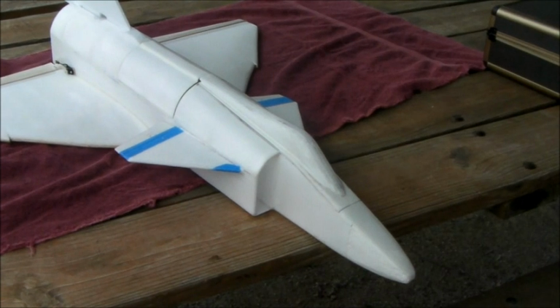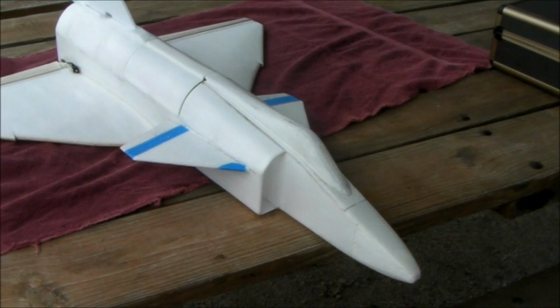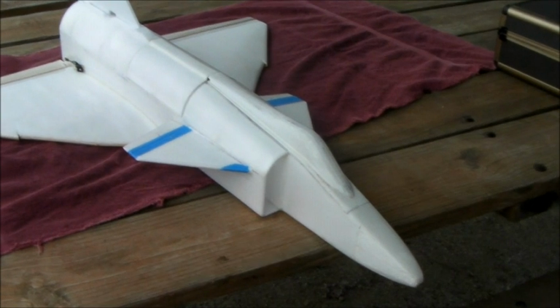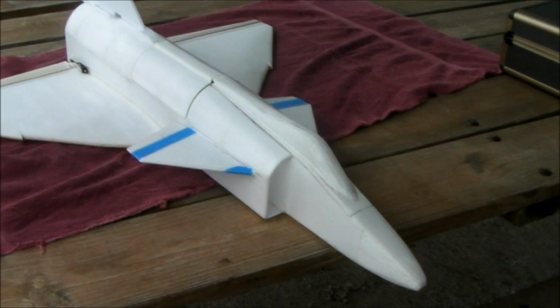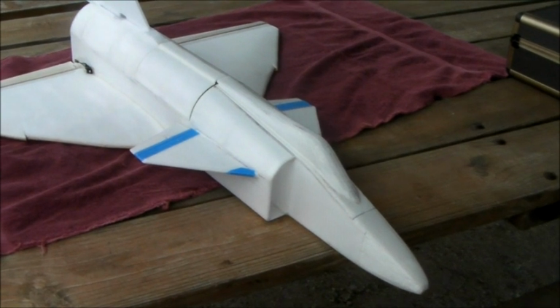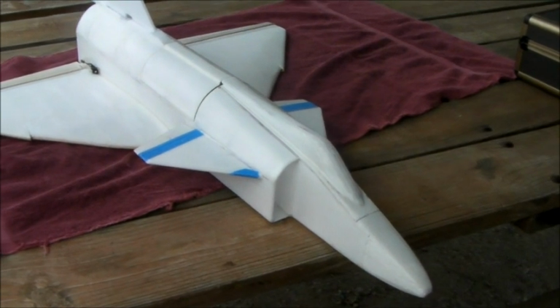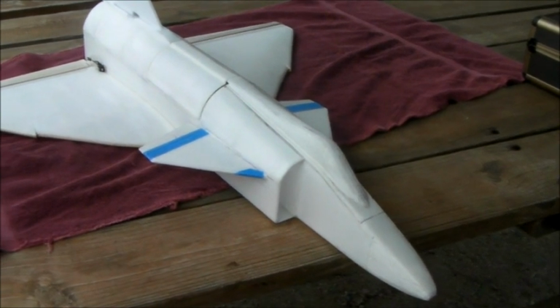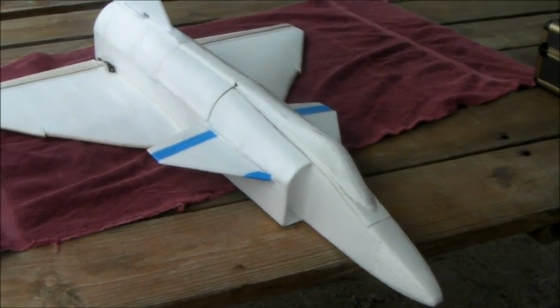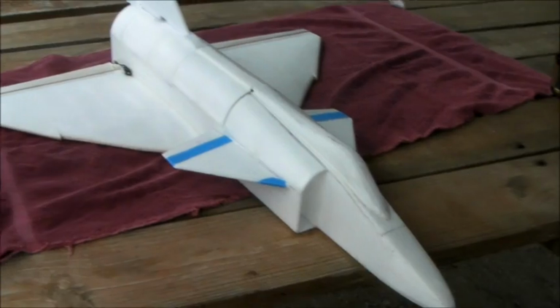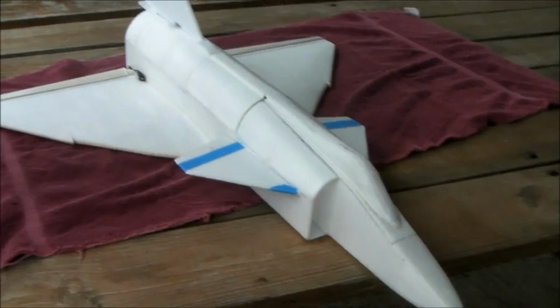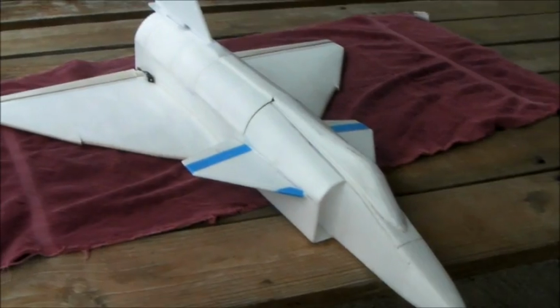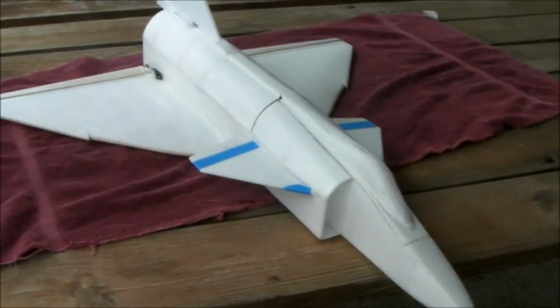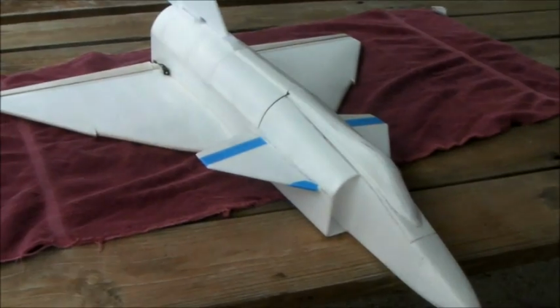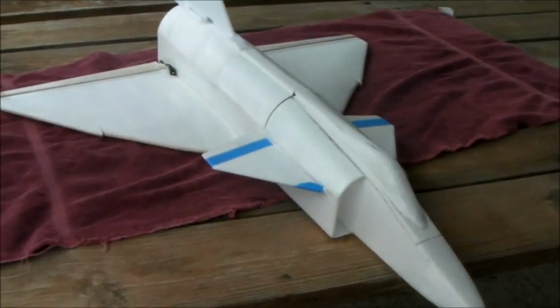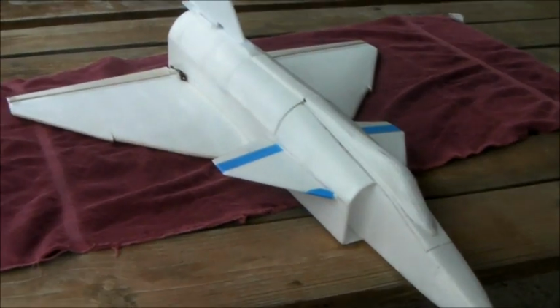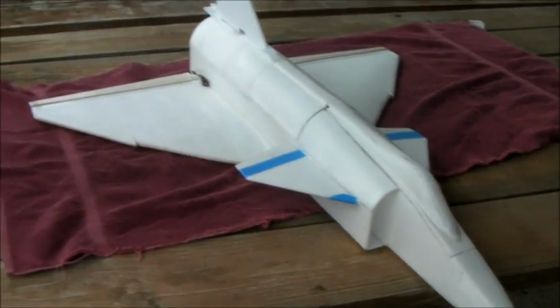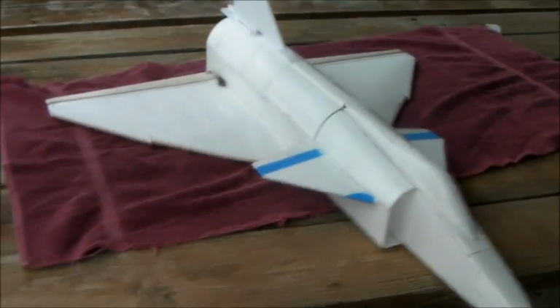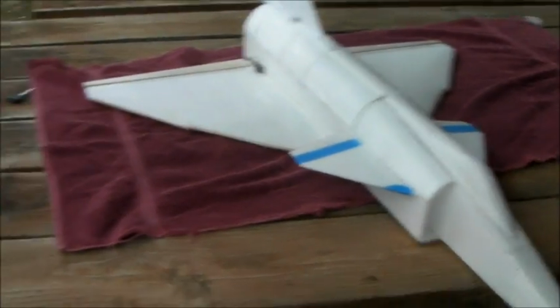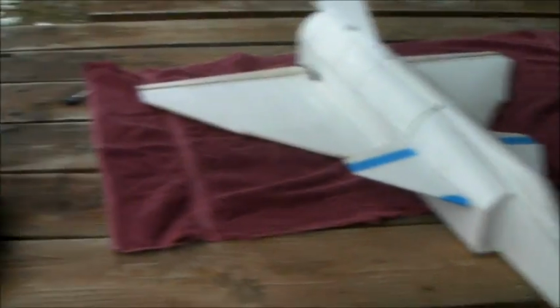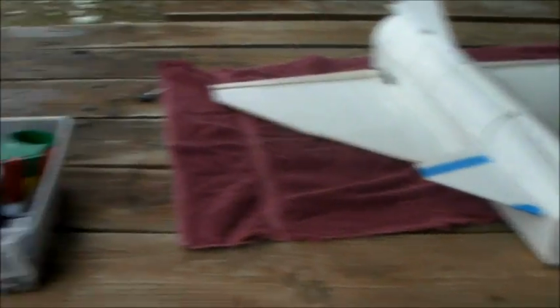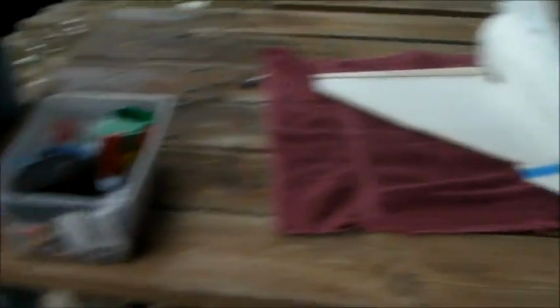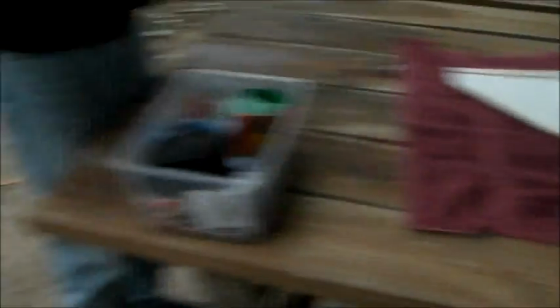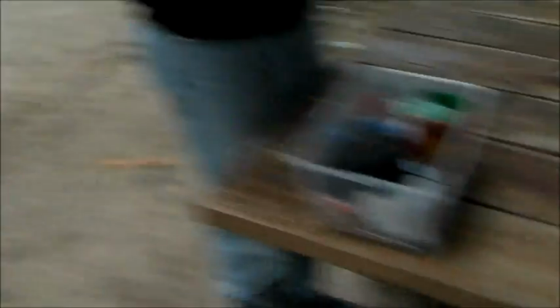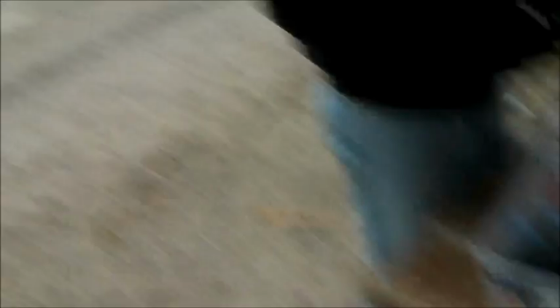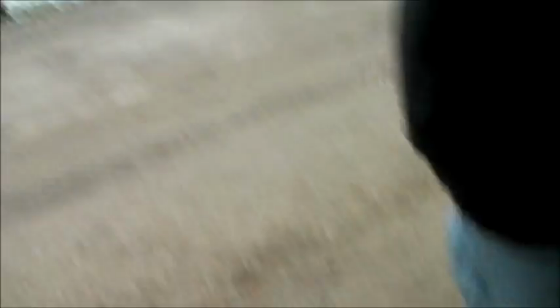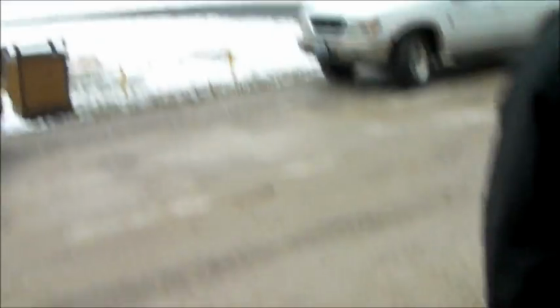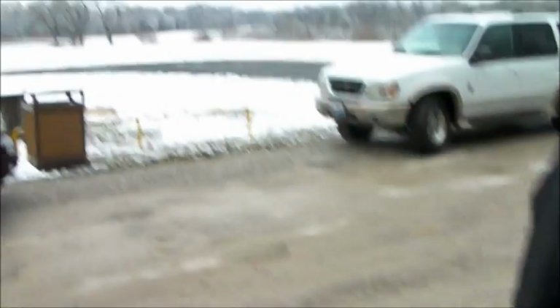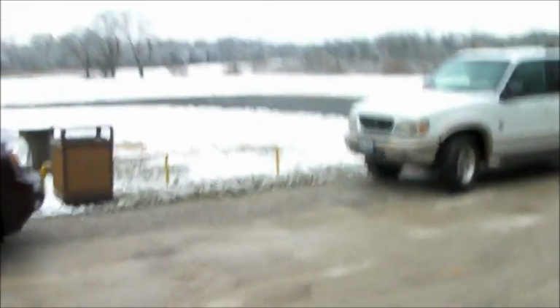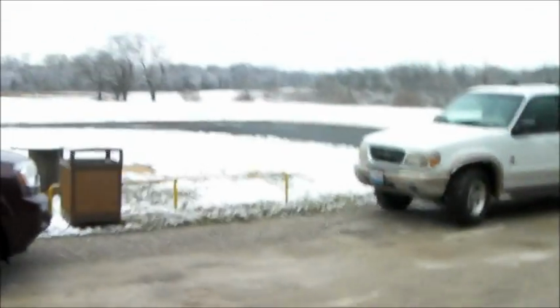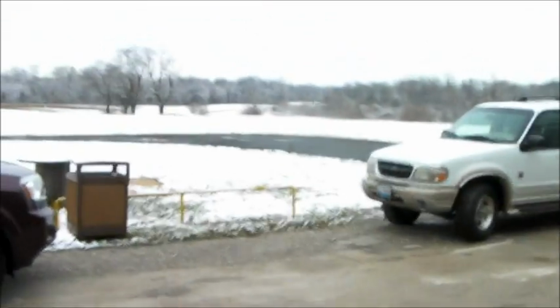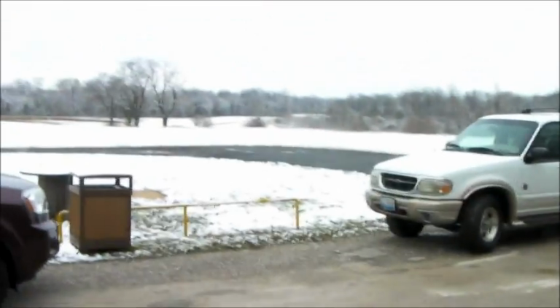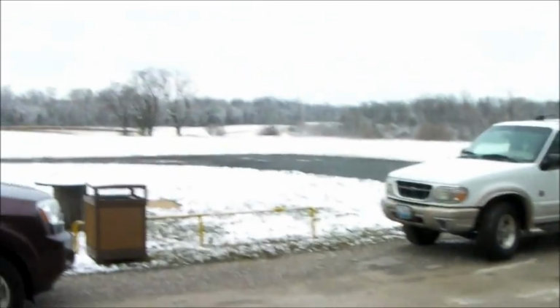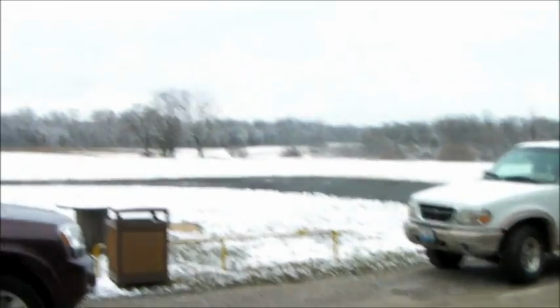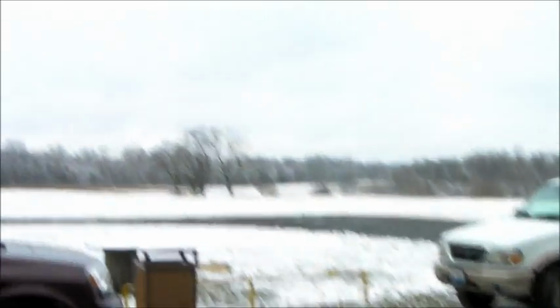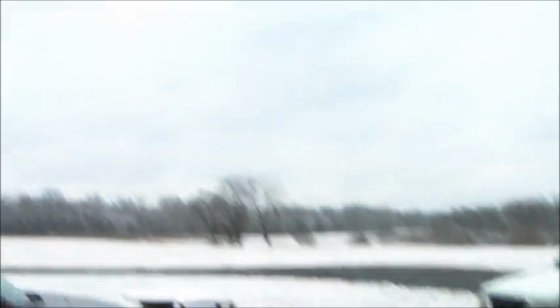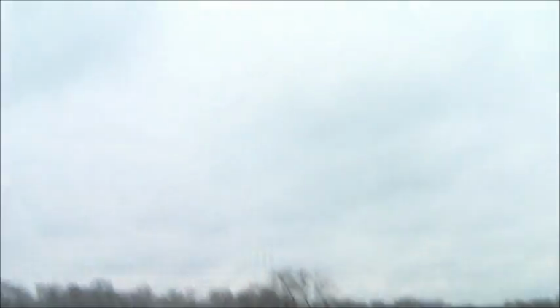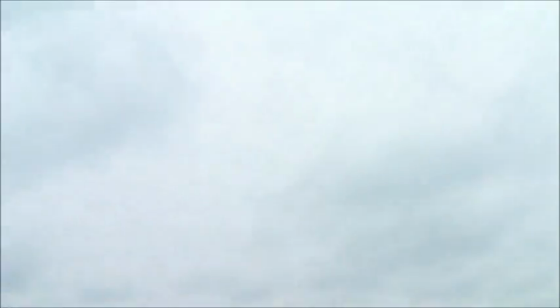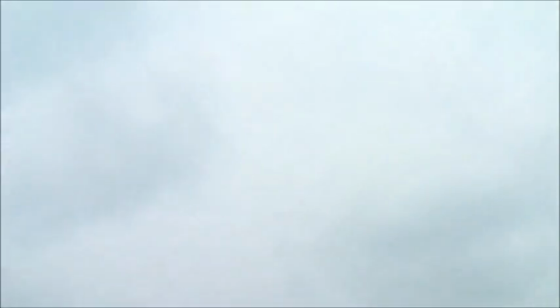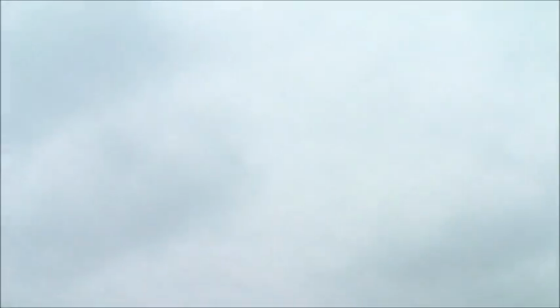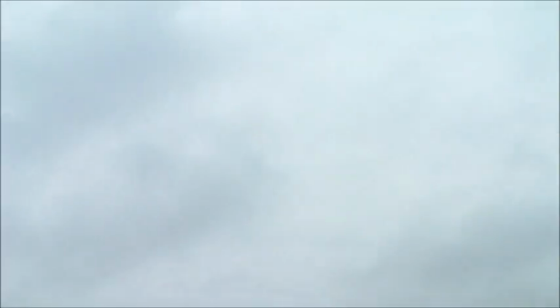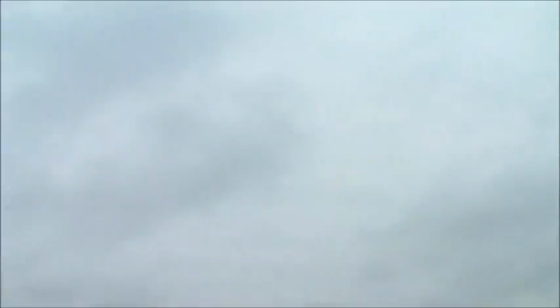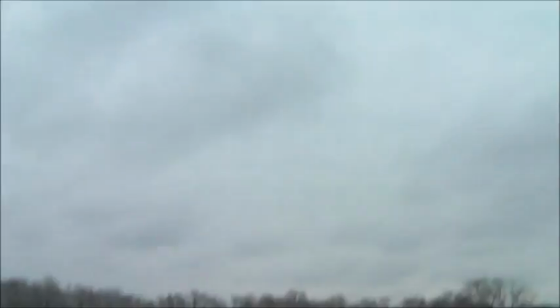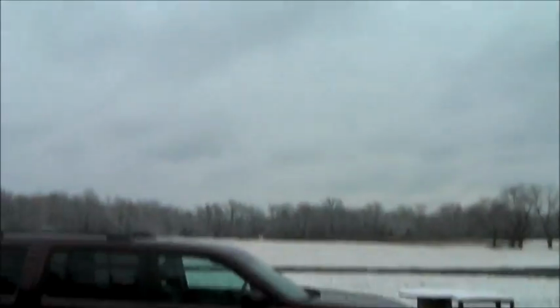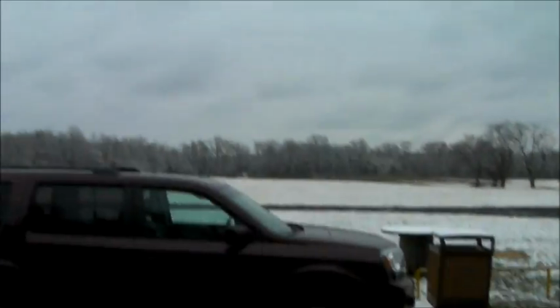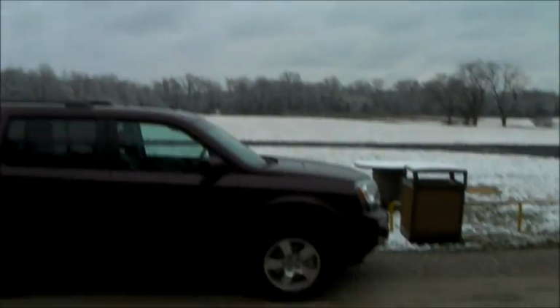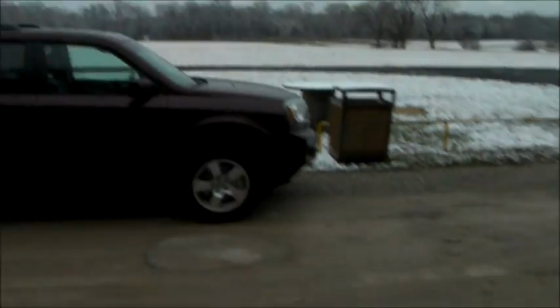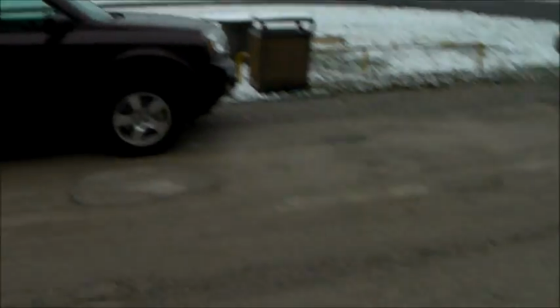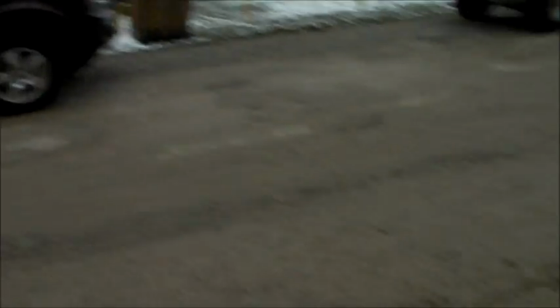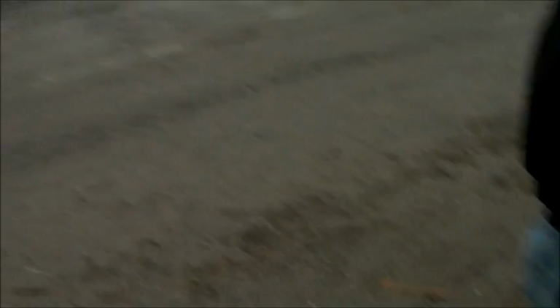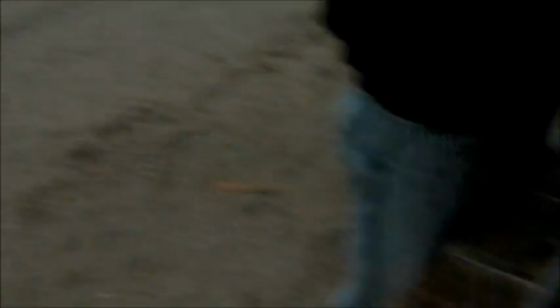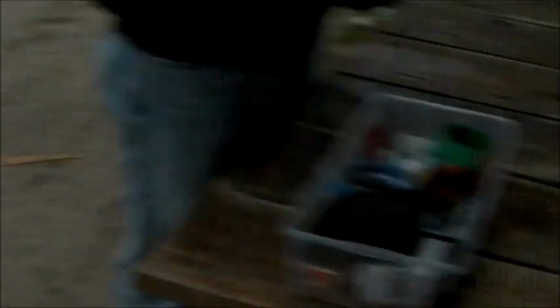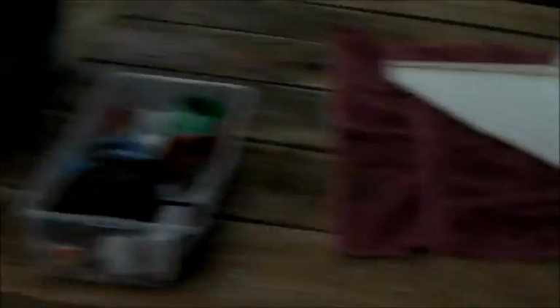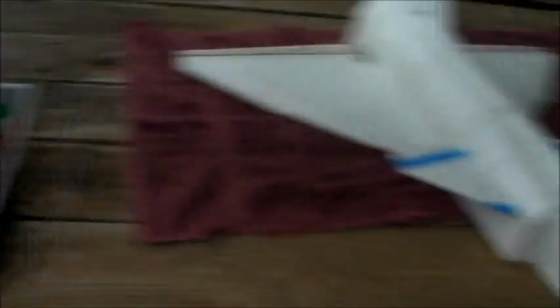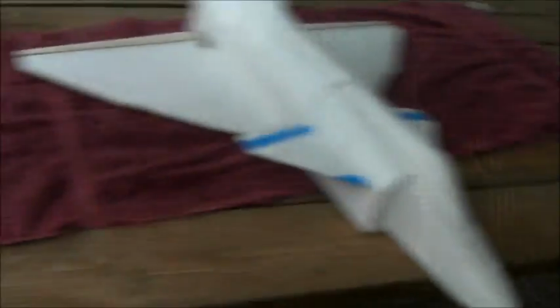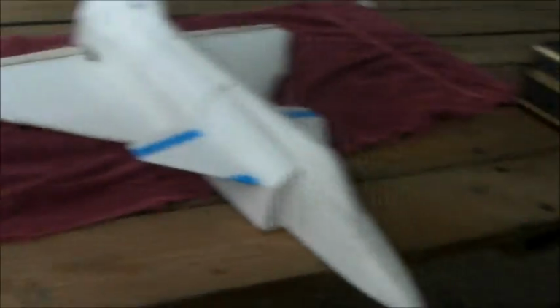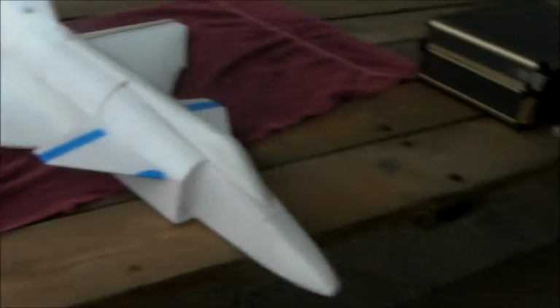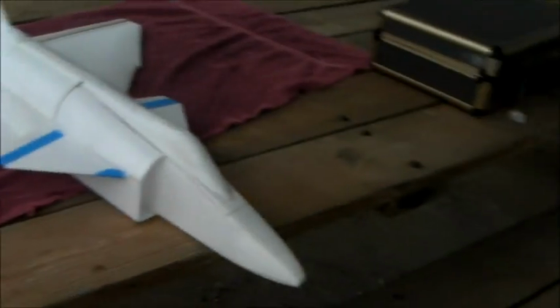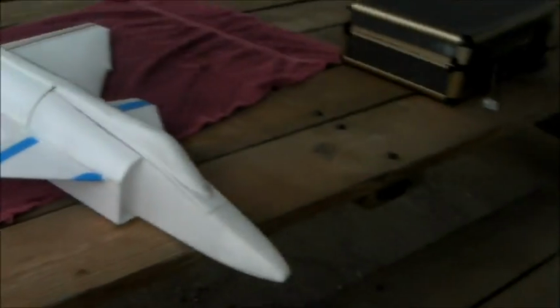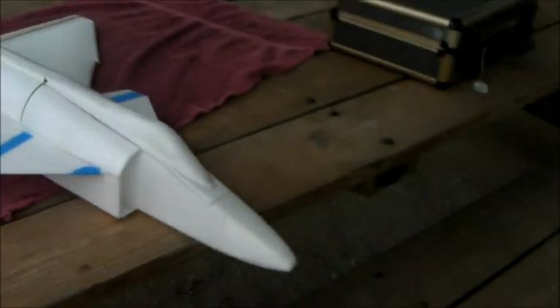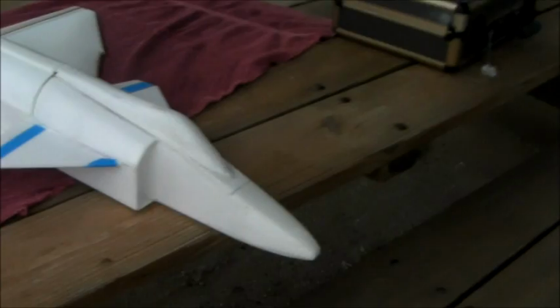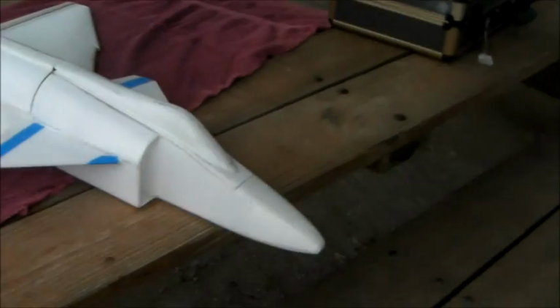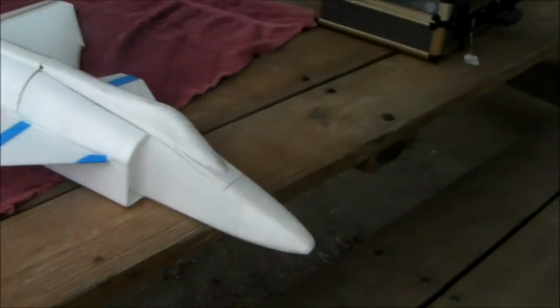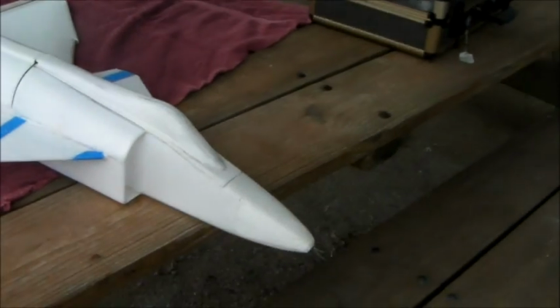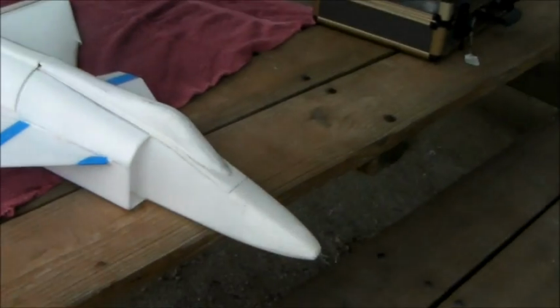All right, here we are. It's a white airplane. It snowed last night and the sky is gray. This should work well.